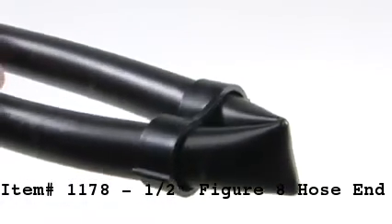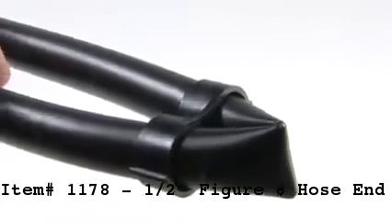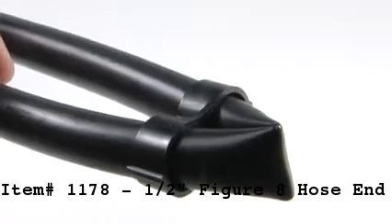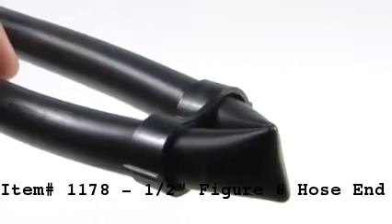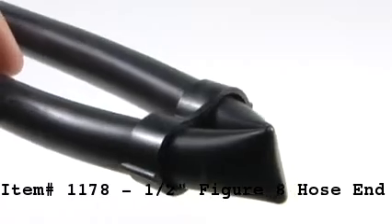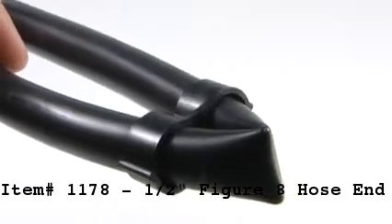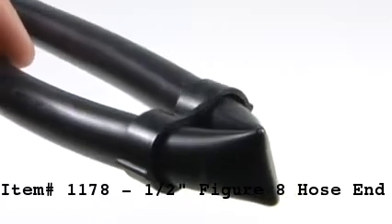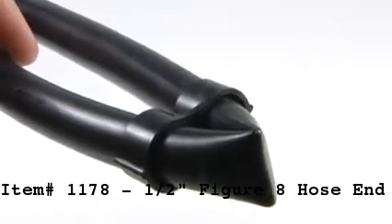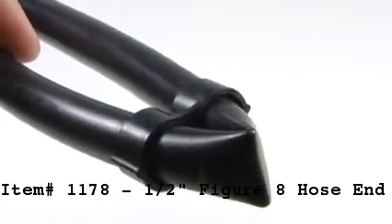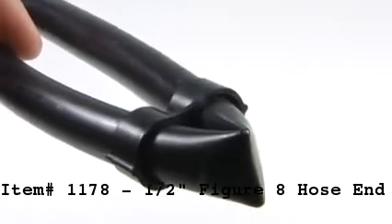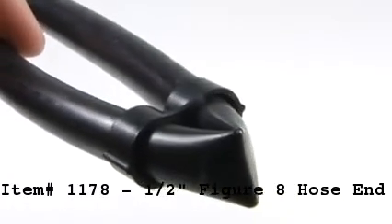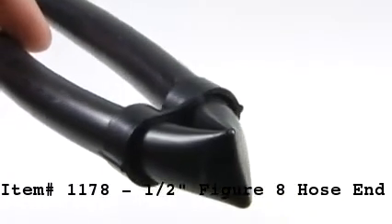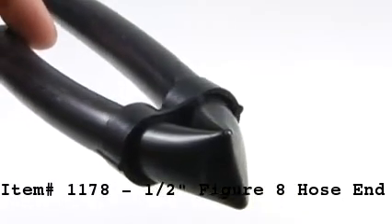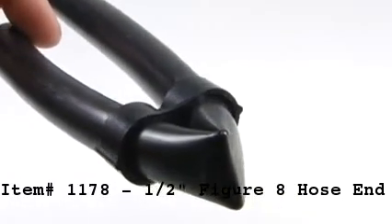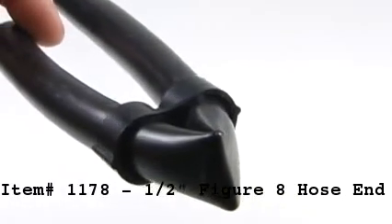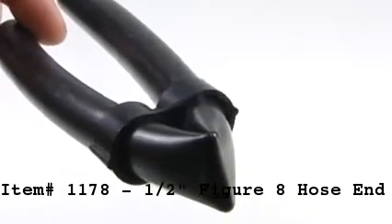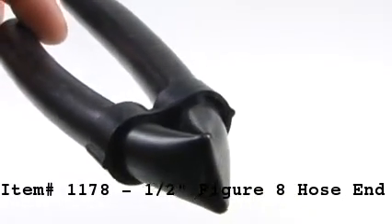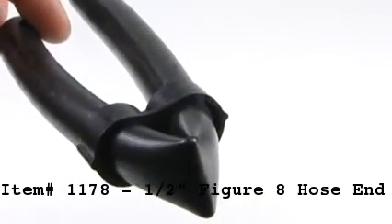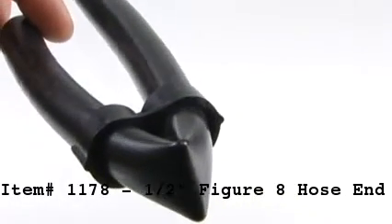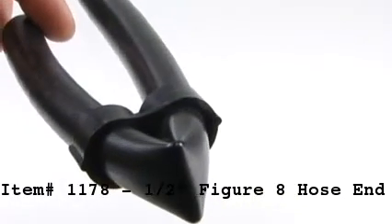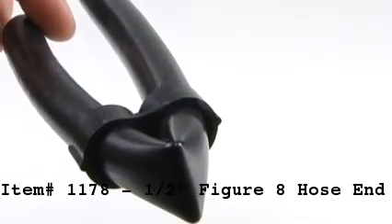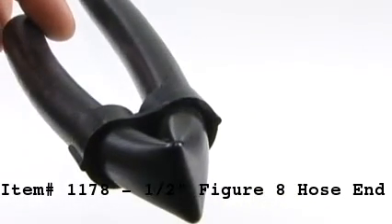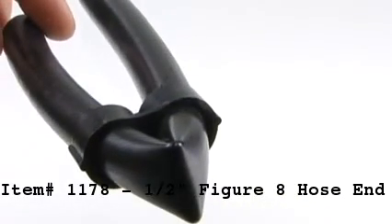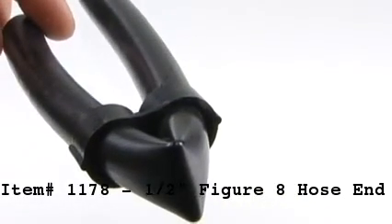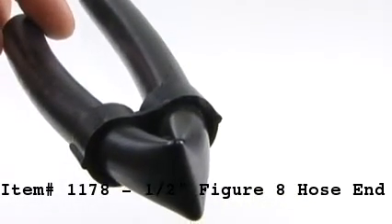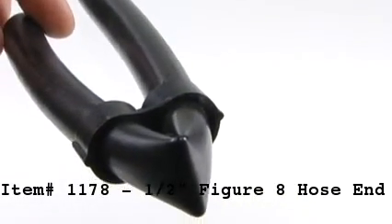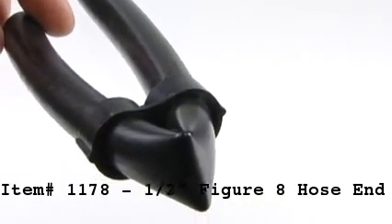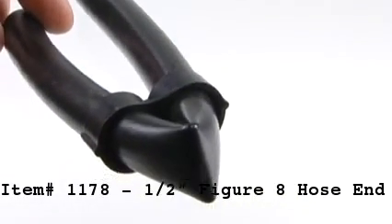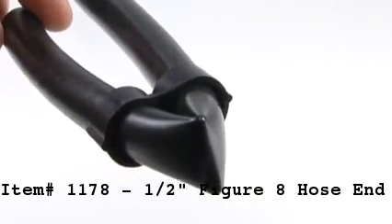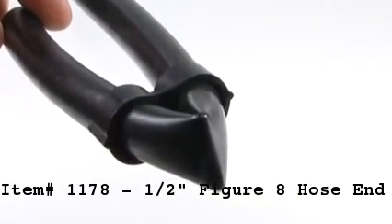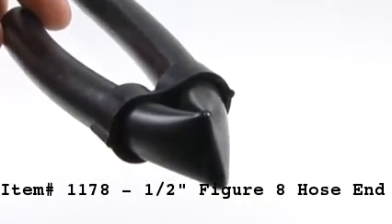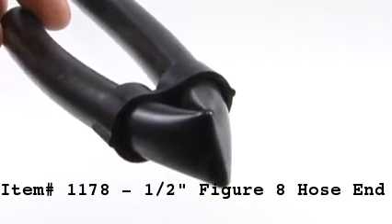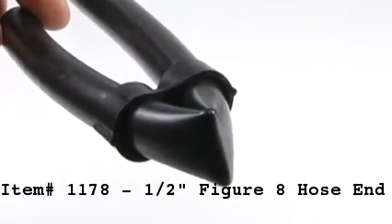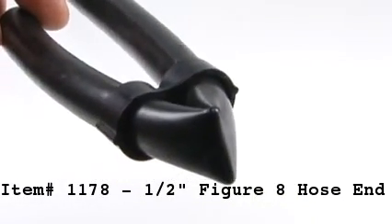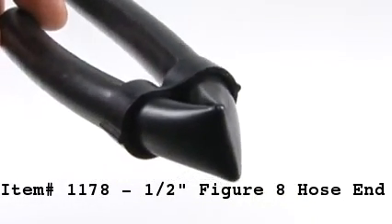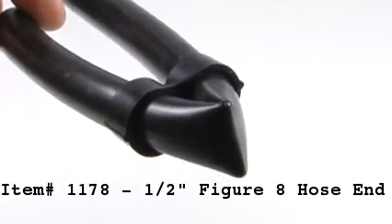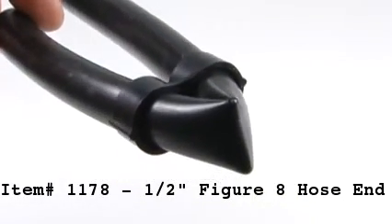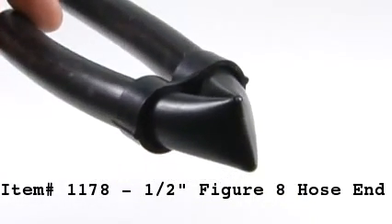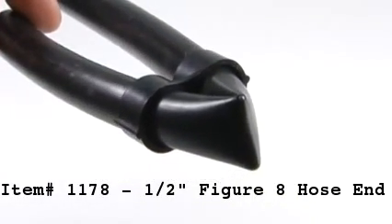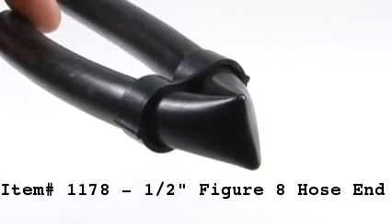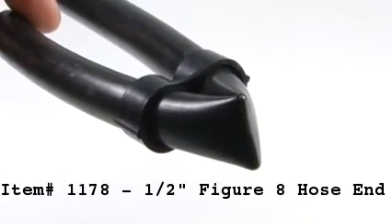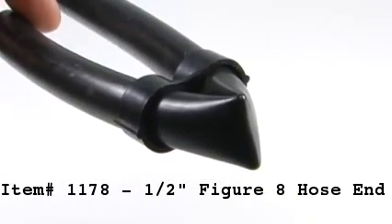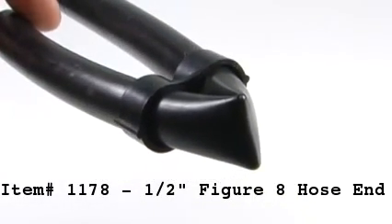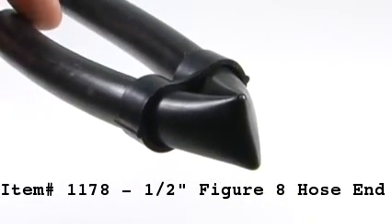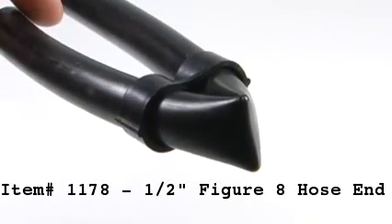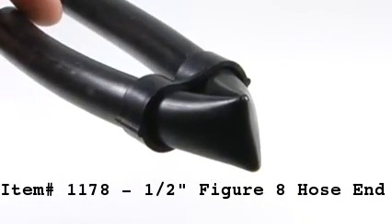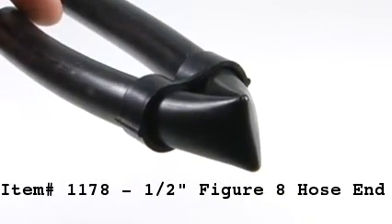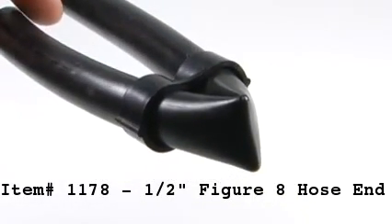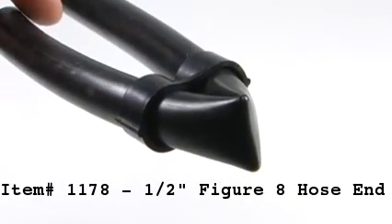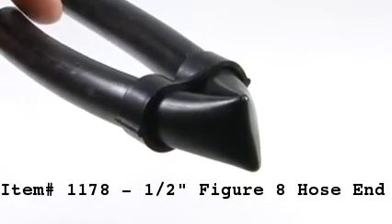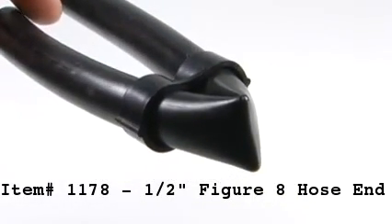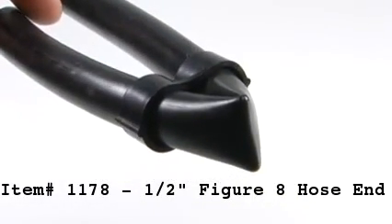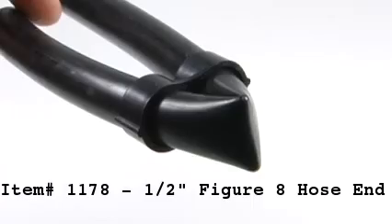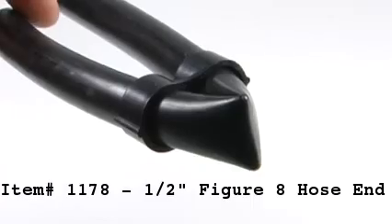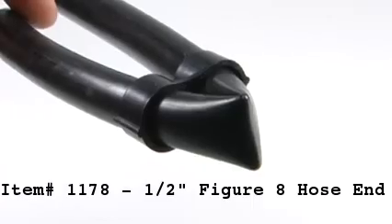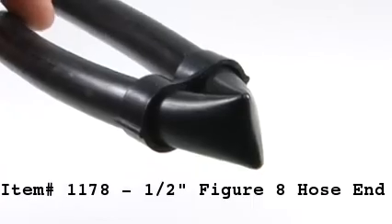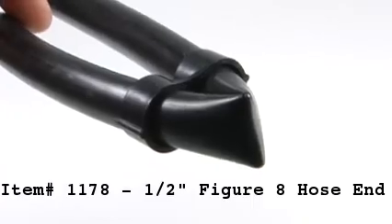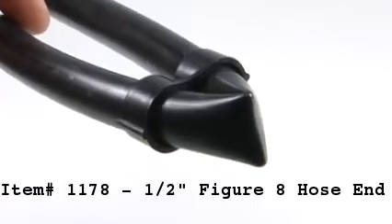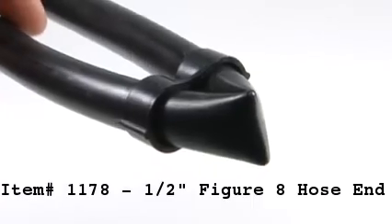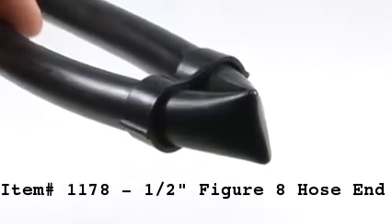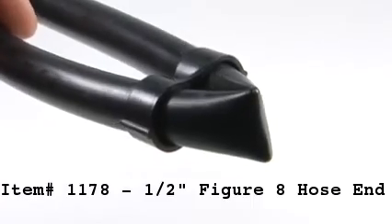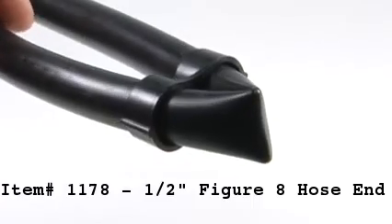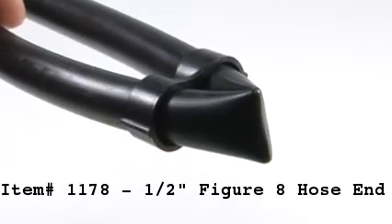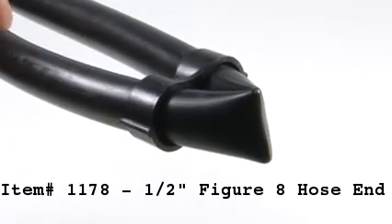This fitting is reusable by sliding the fitting up, undoing the kink, and then you can slide the fitting off of the tubing.